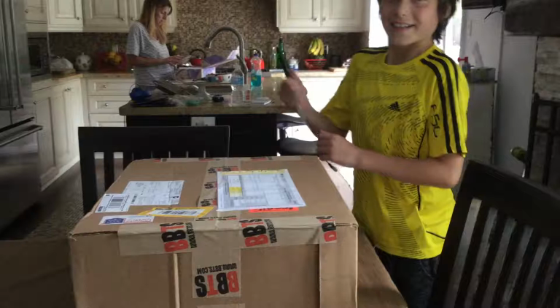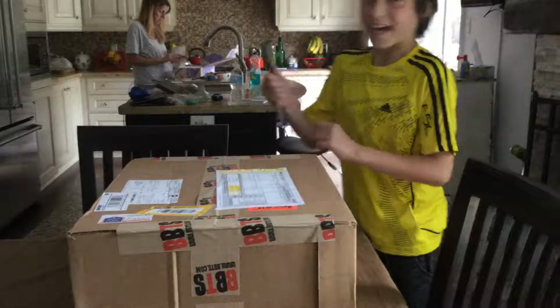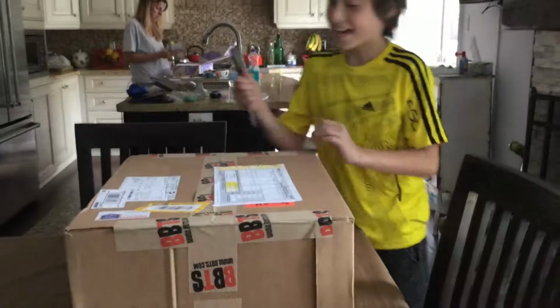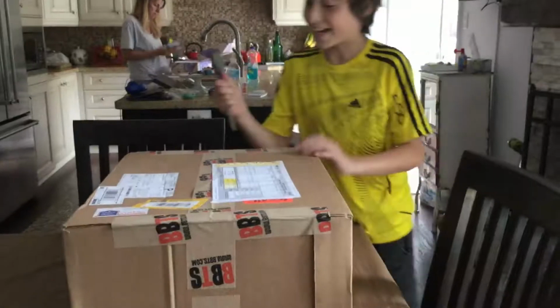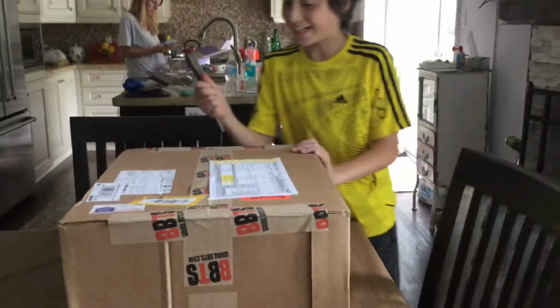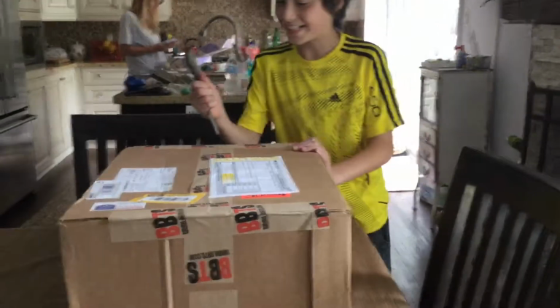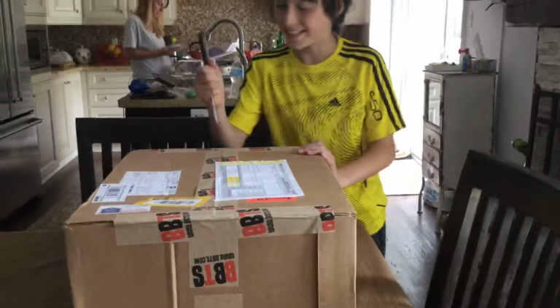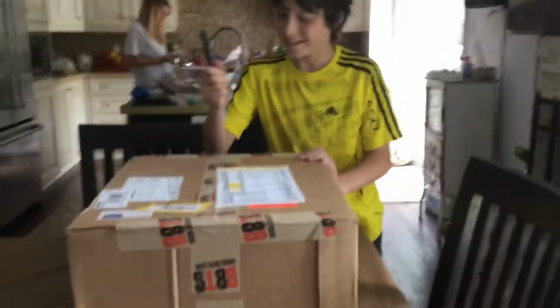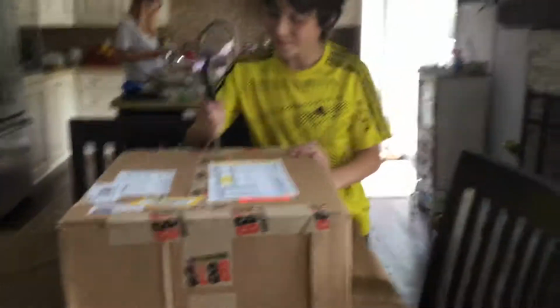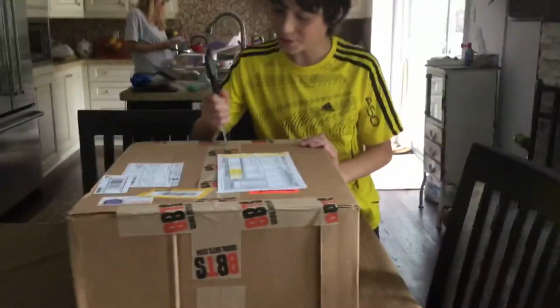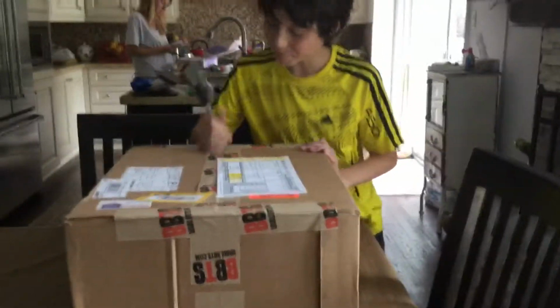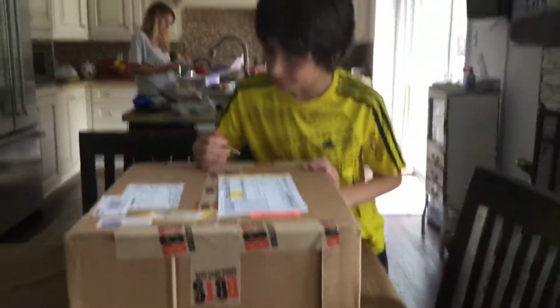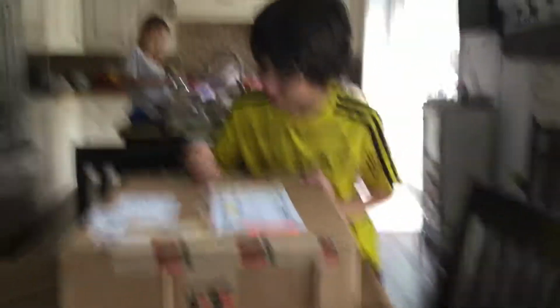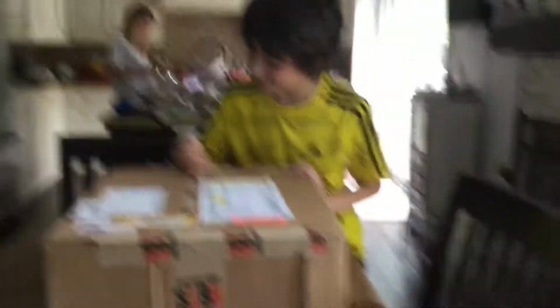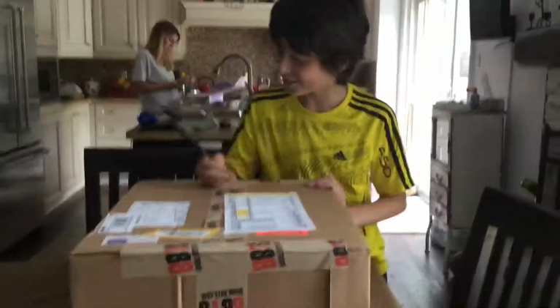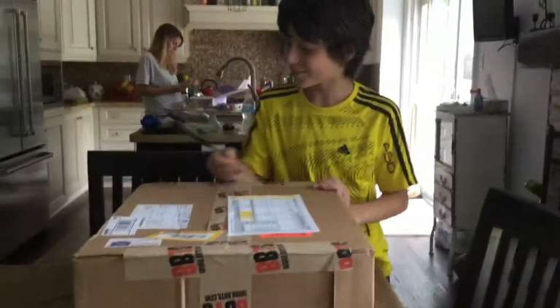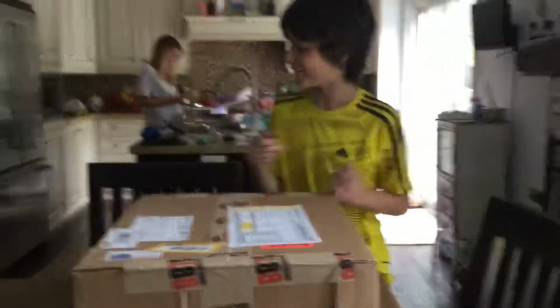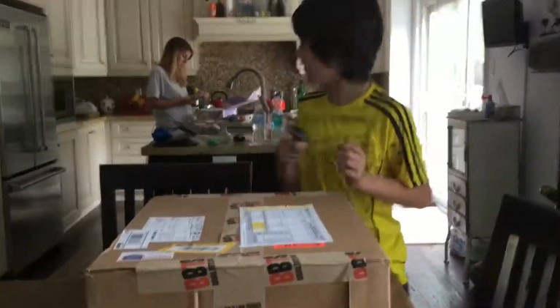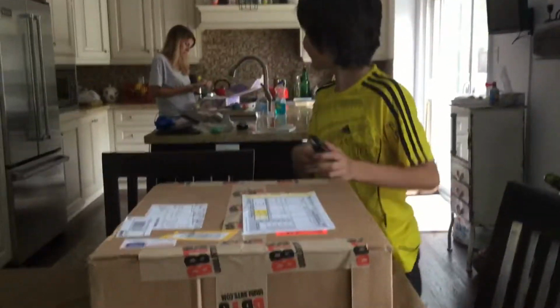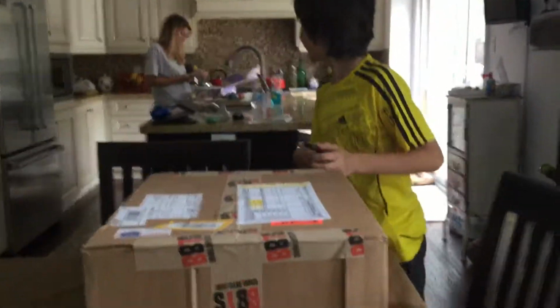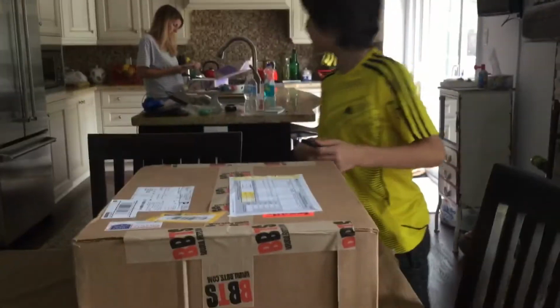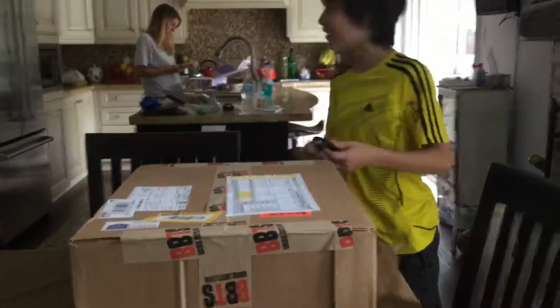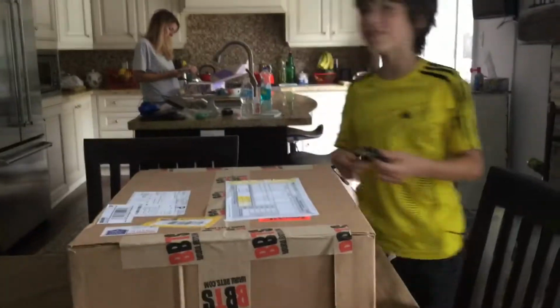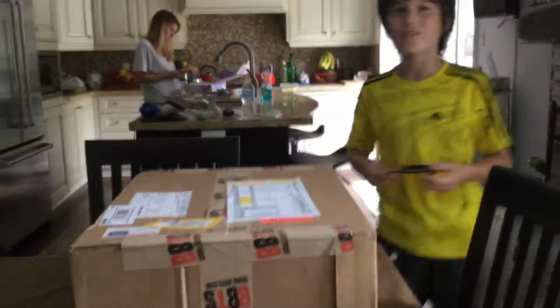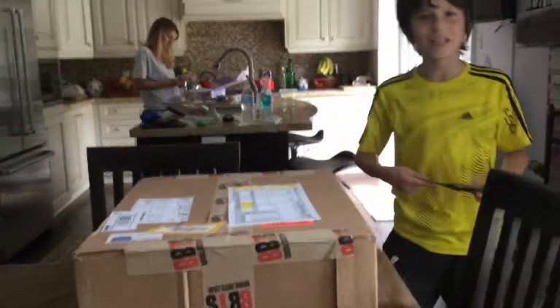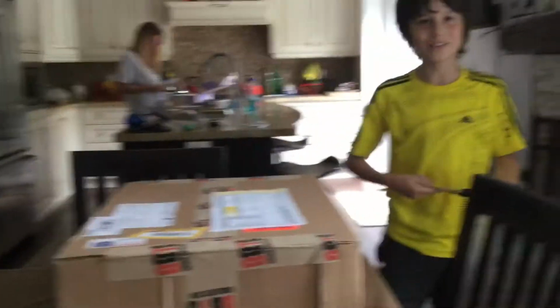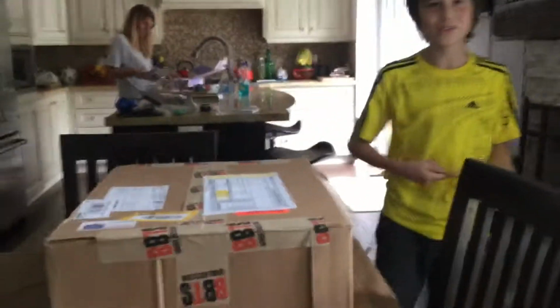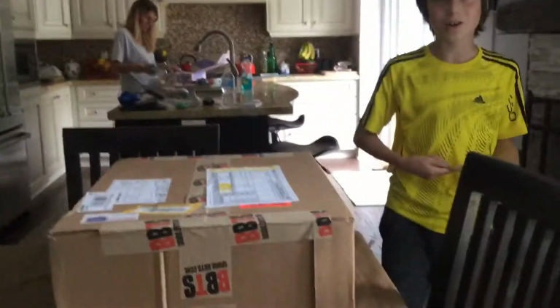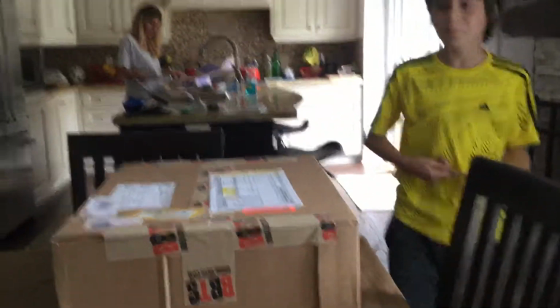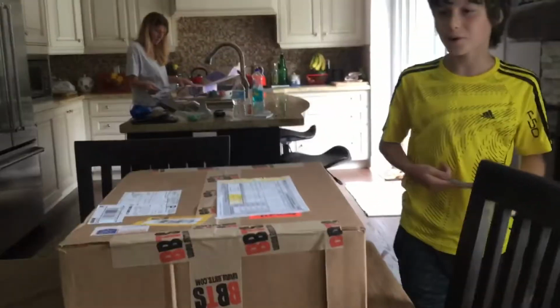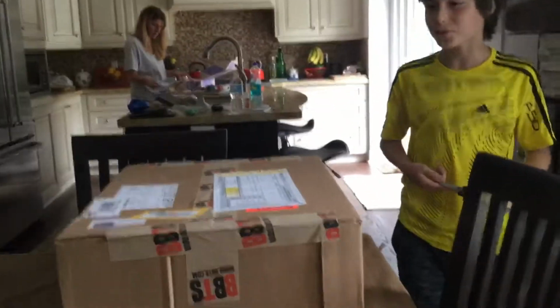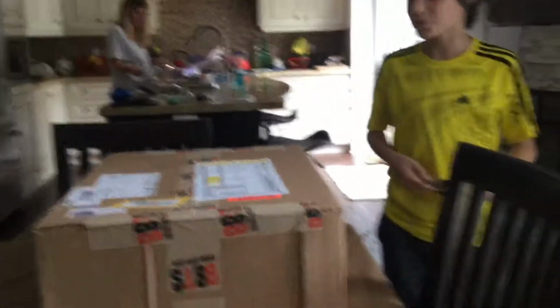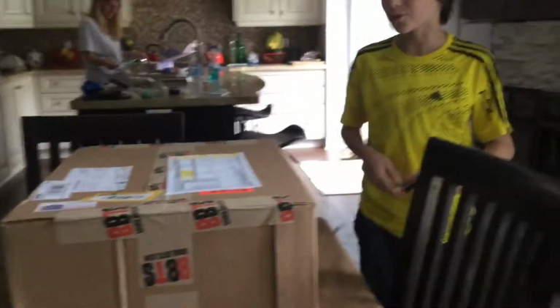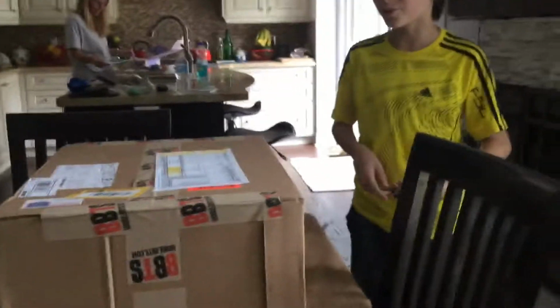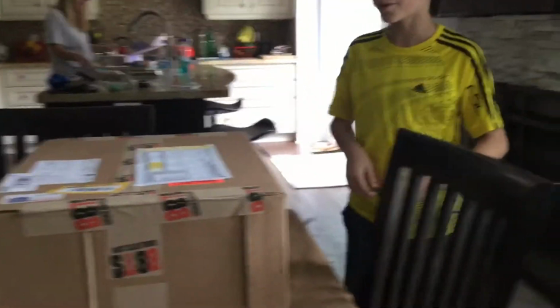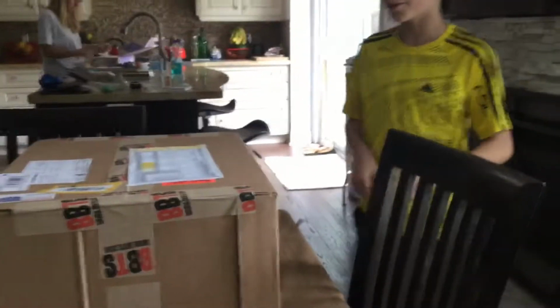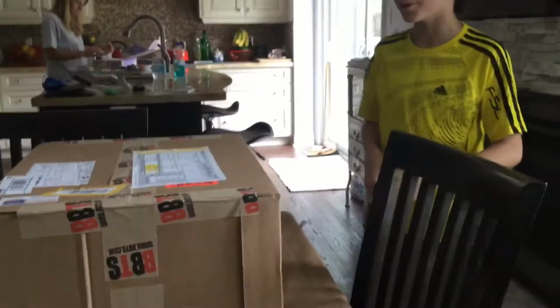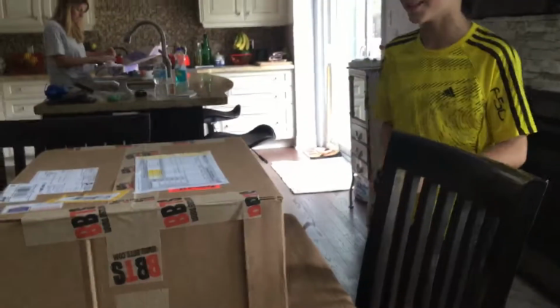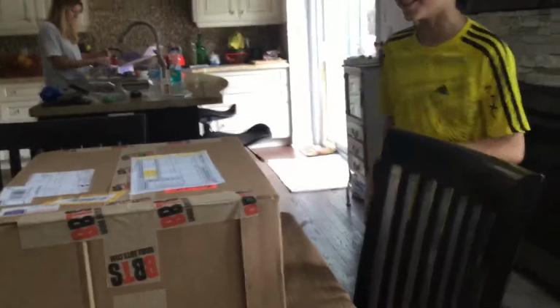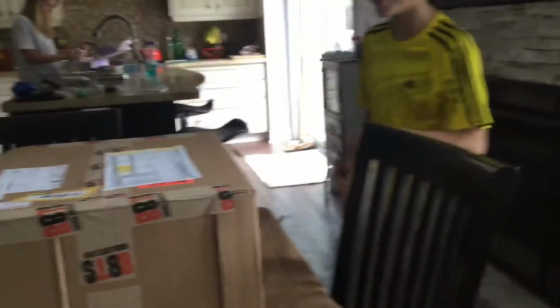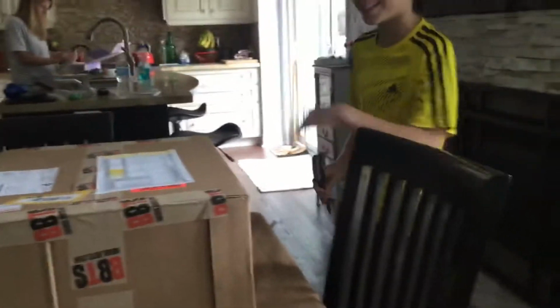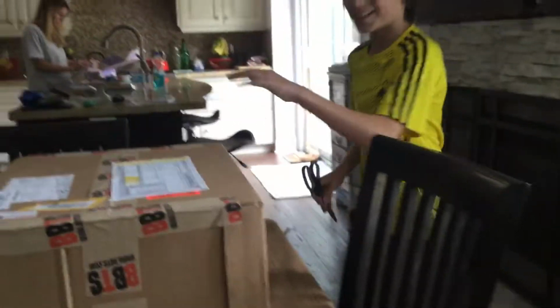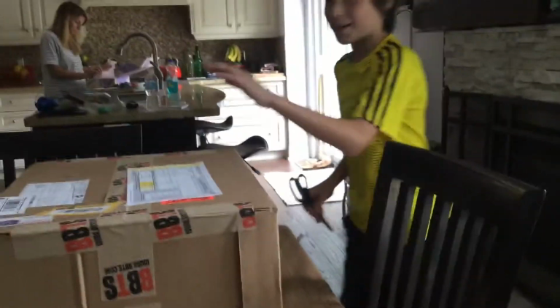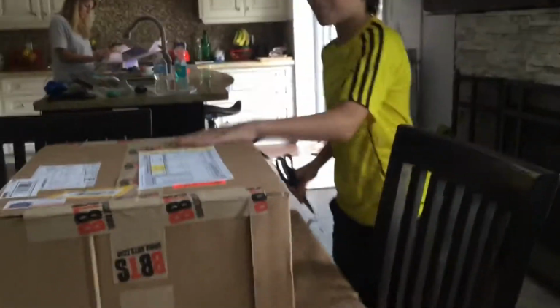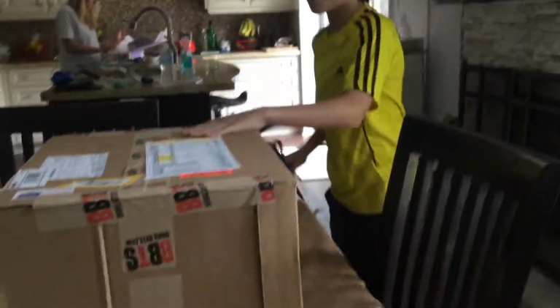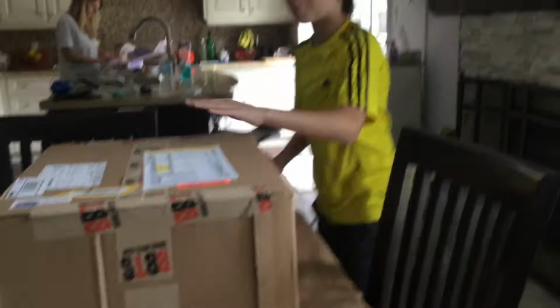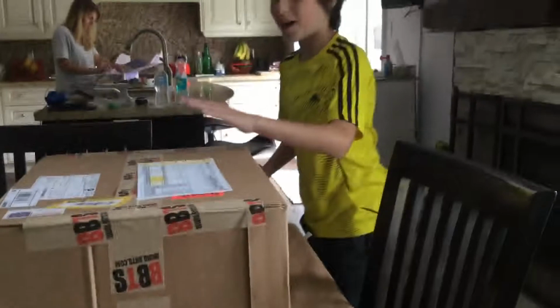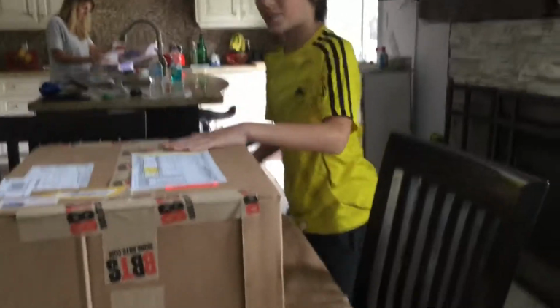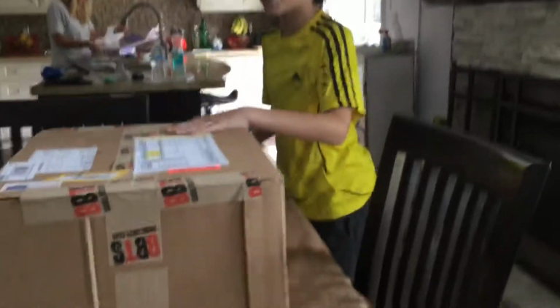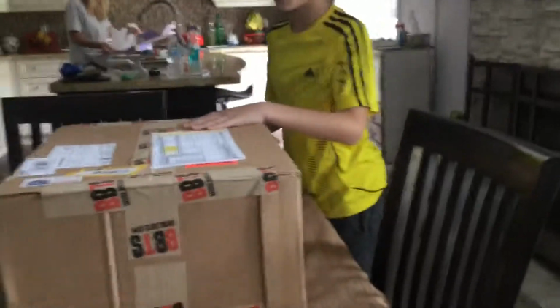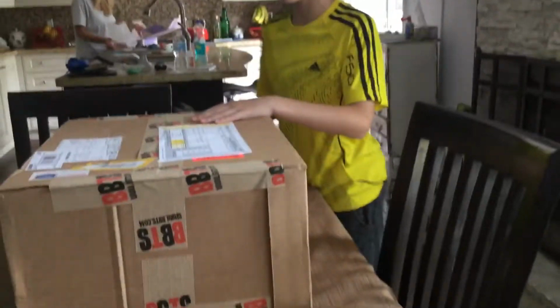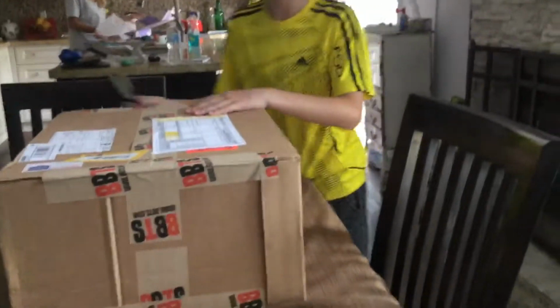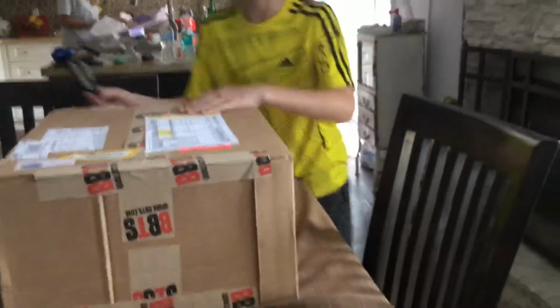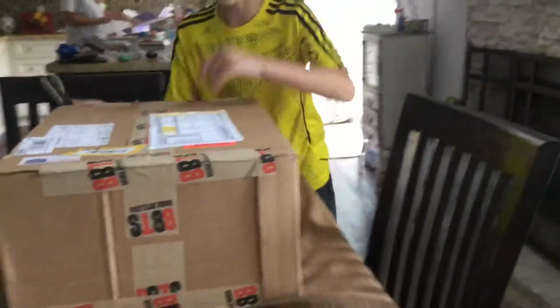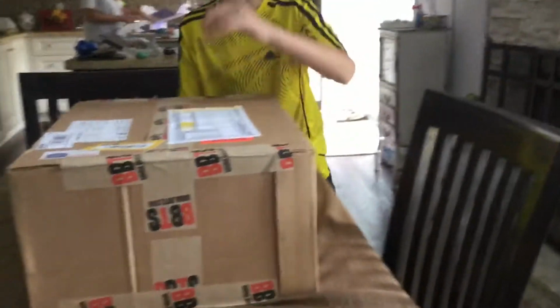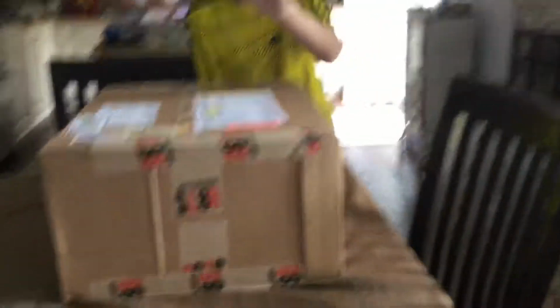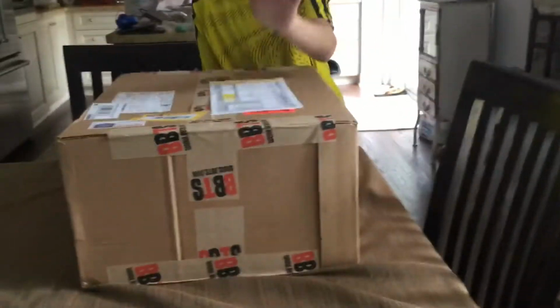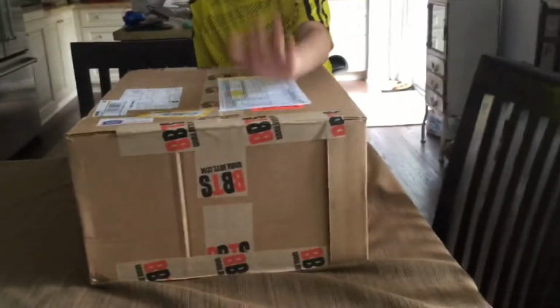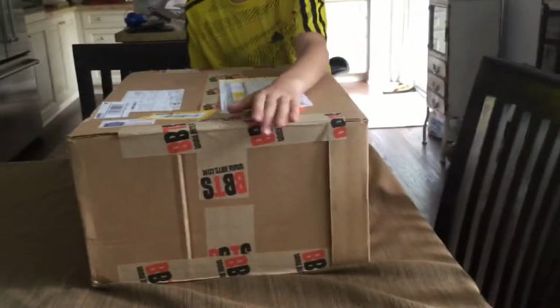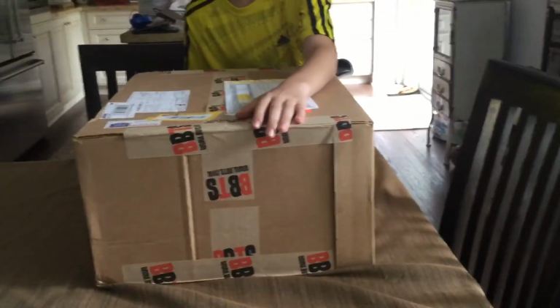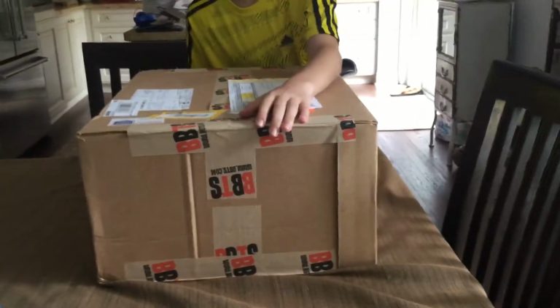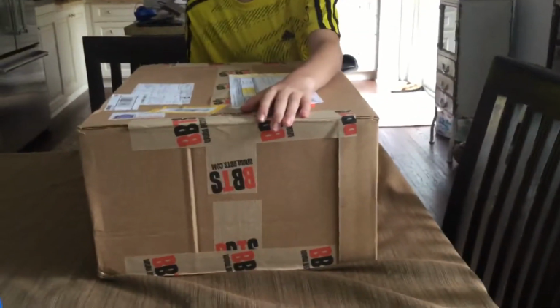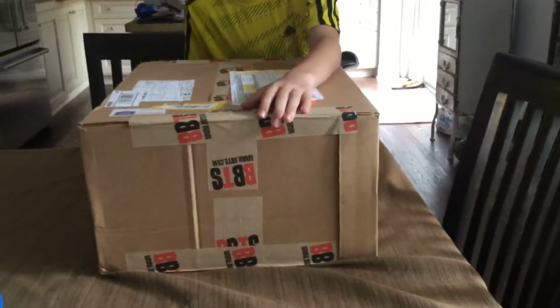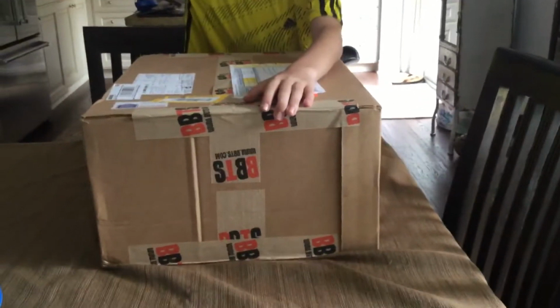Hey guys, welcome back to another video on Luca and Marco's Toy Reviews. A big package came in from Big Bad Toy Store.